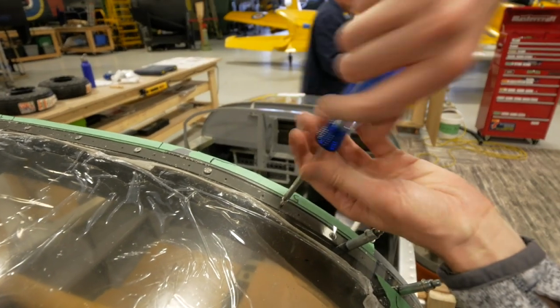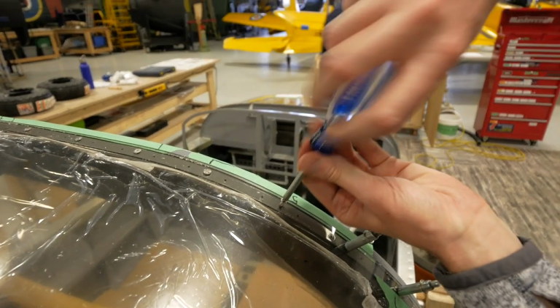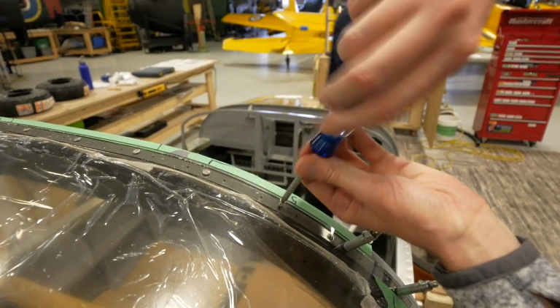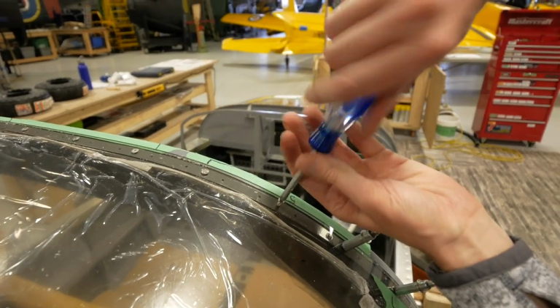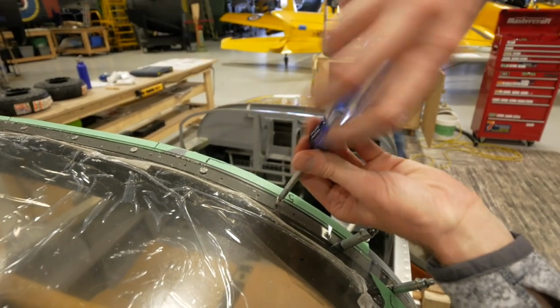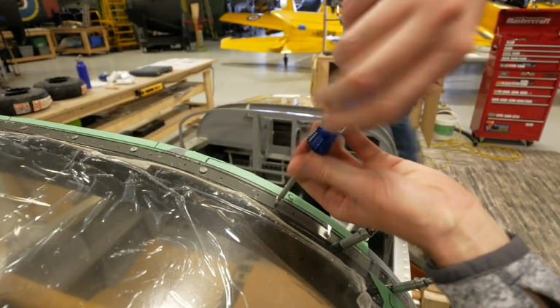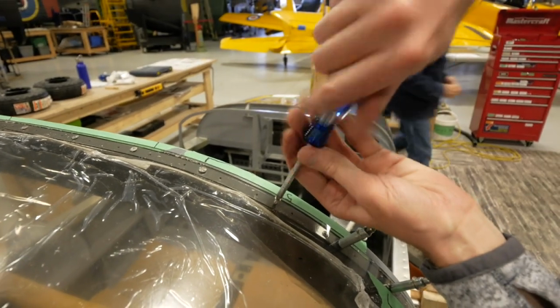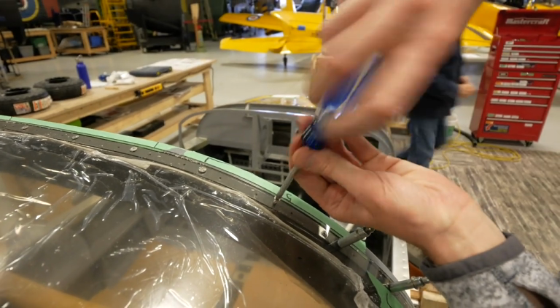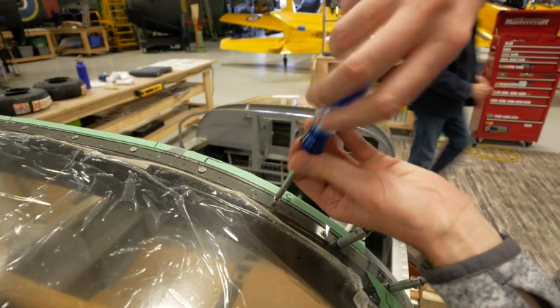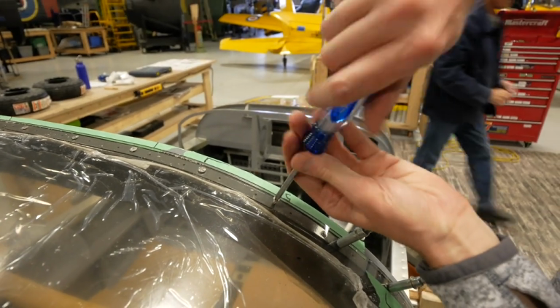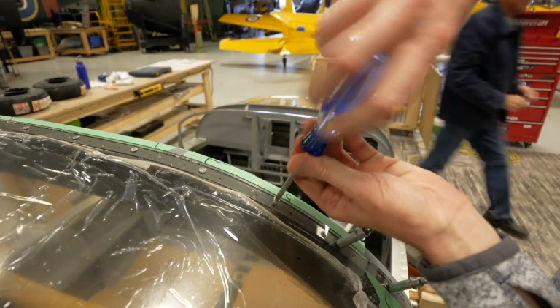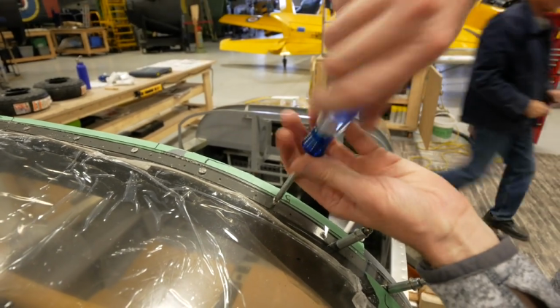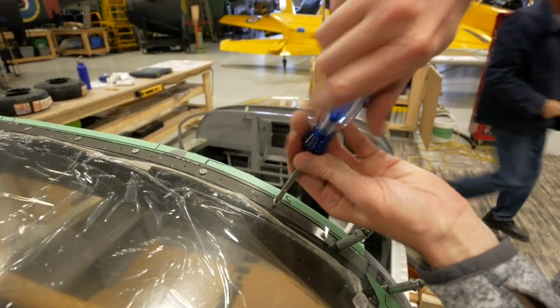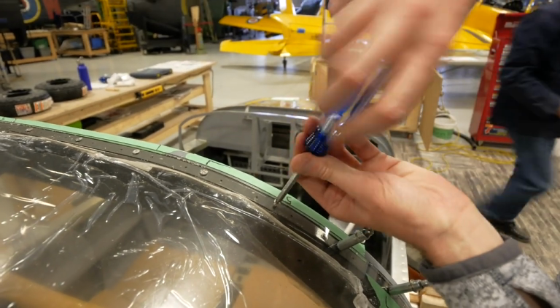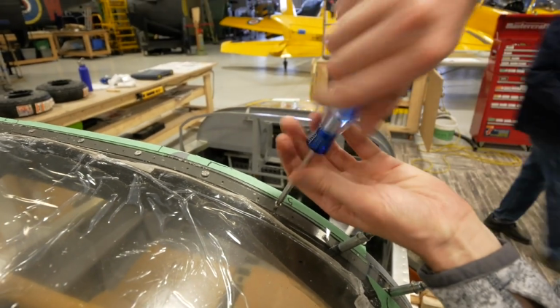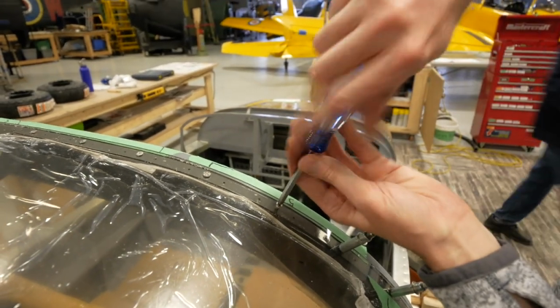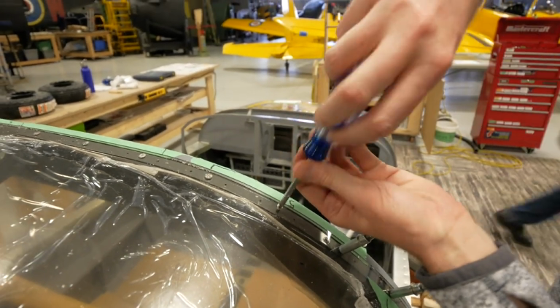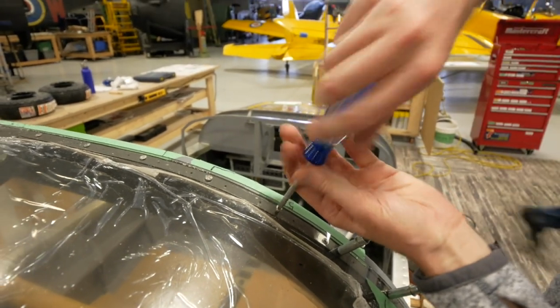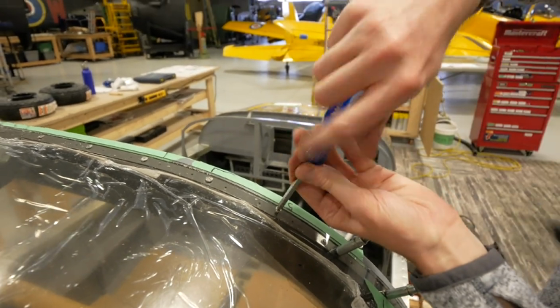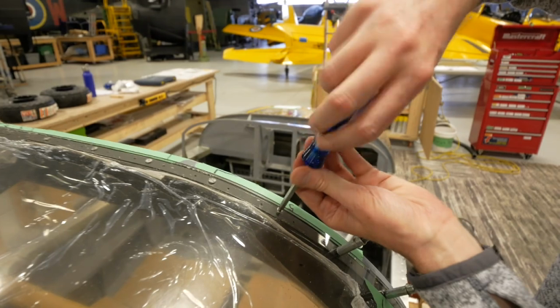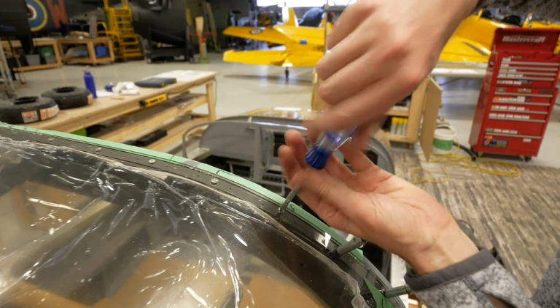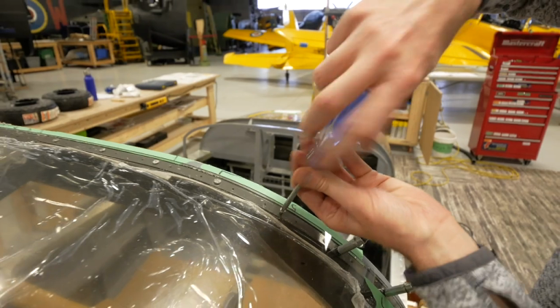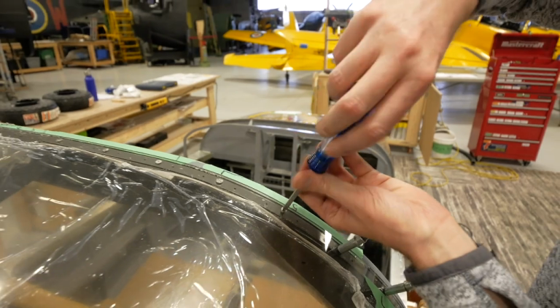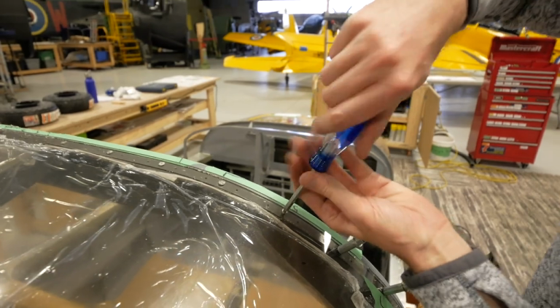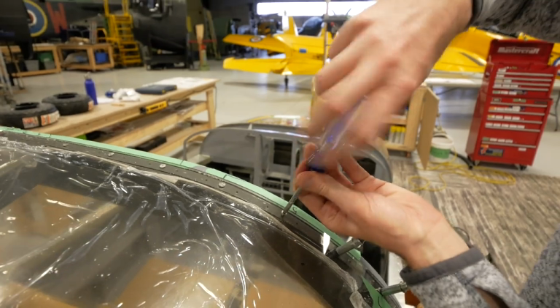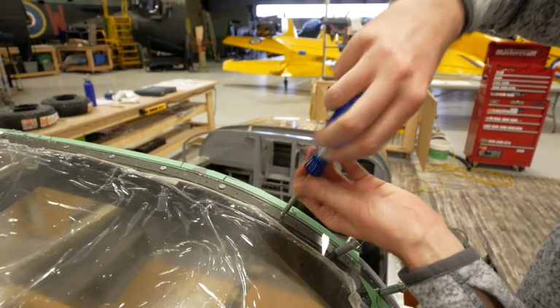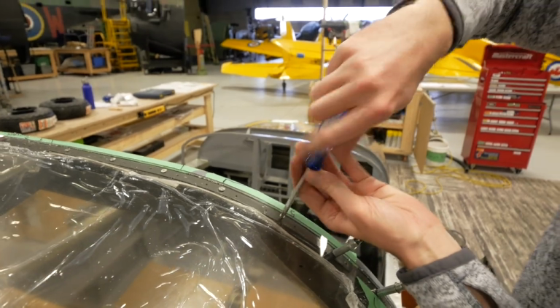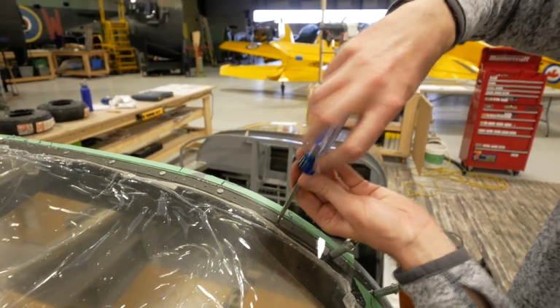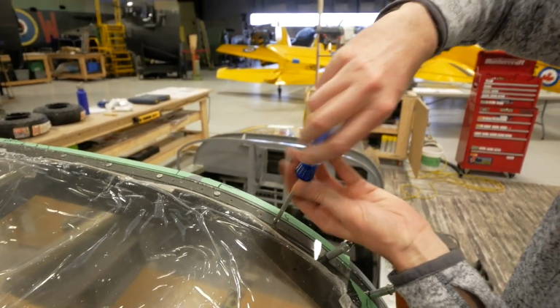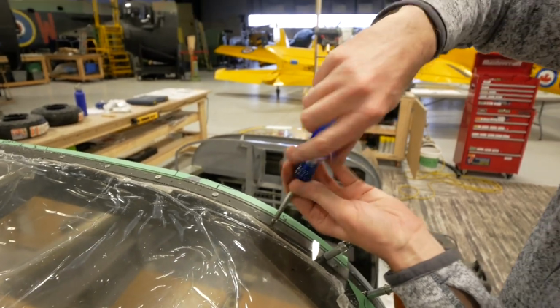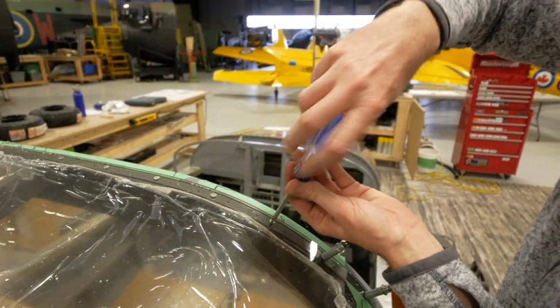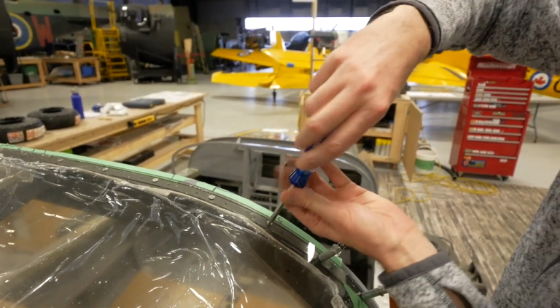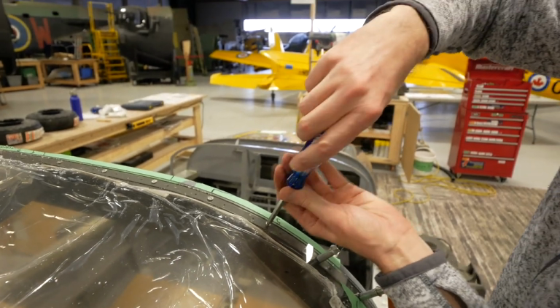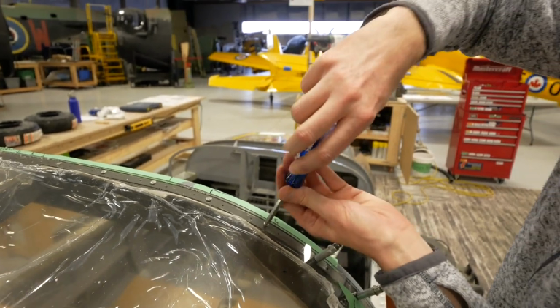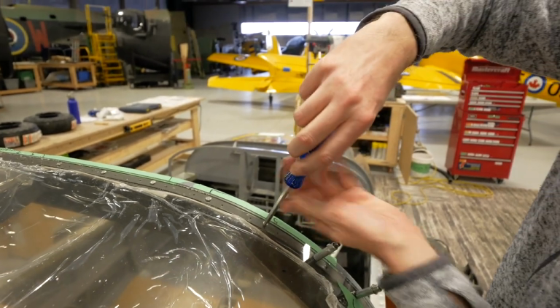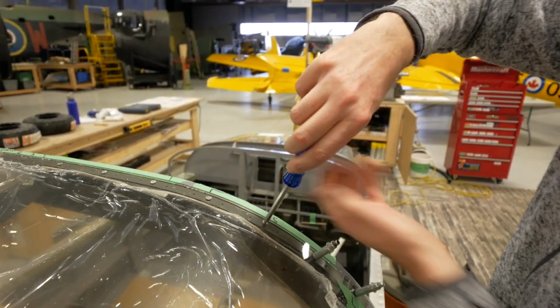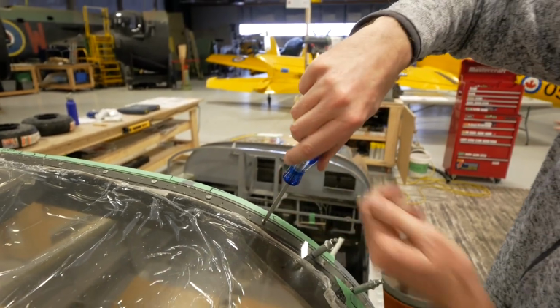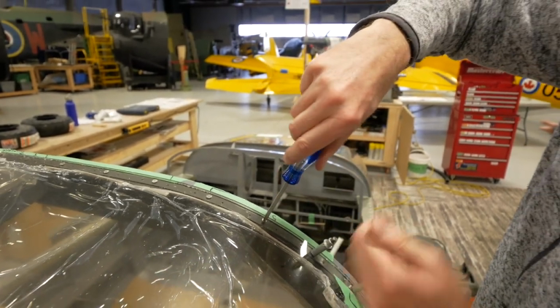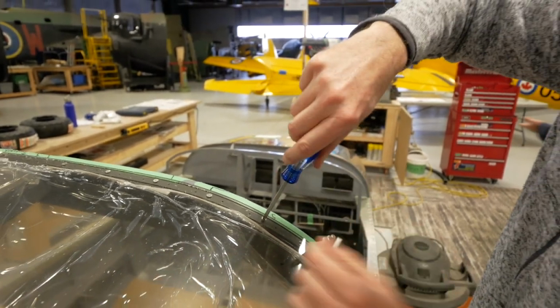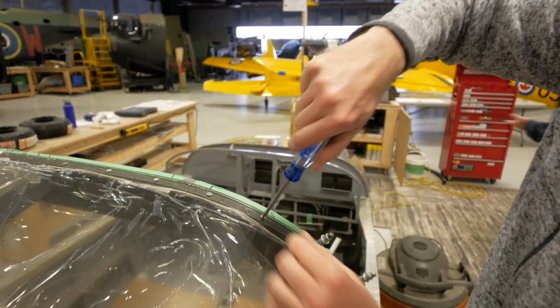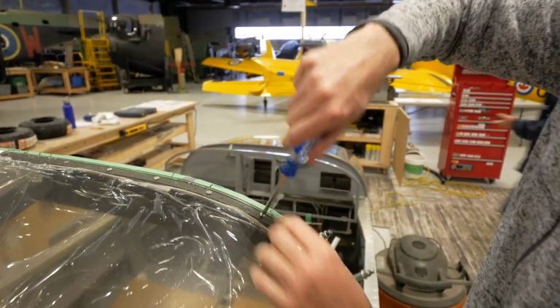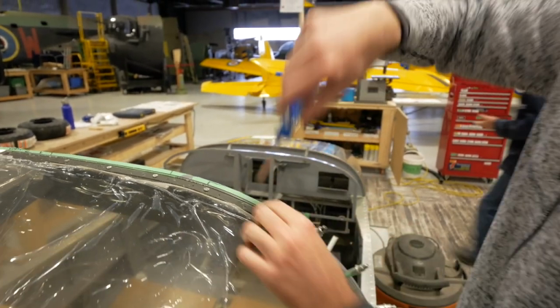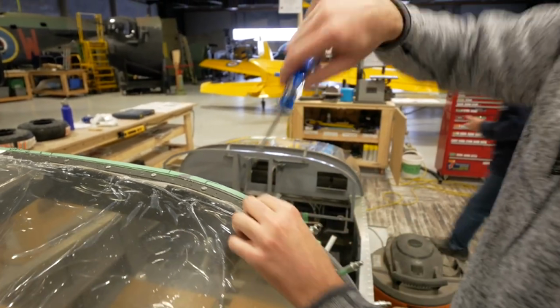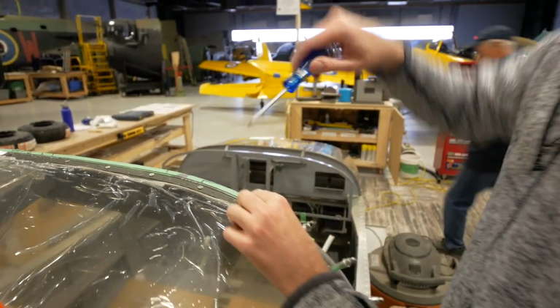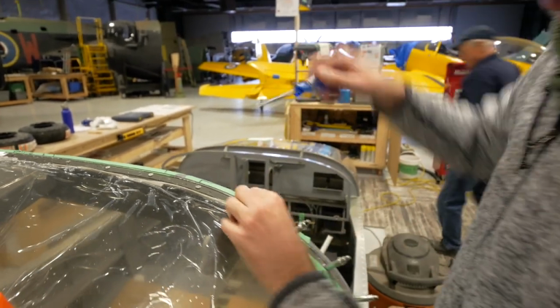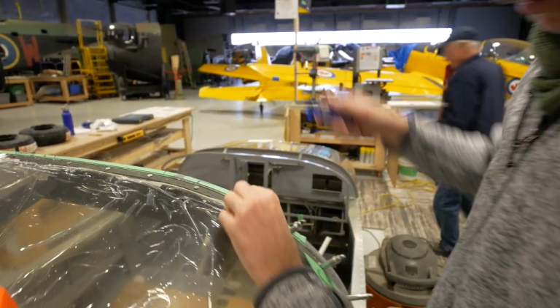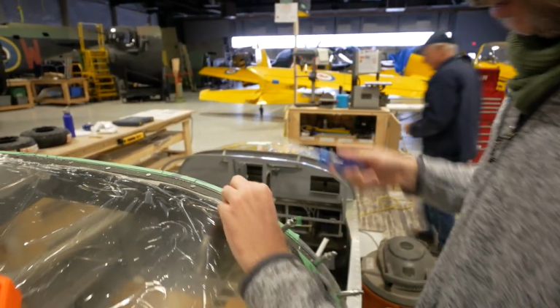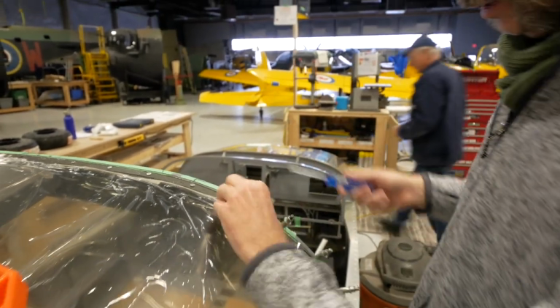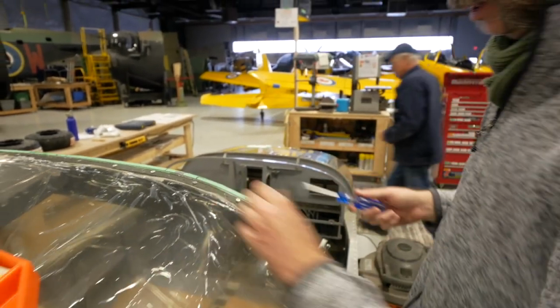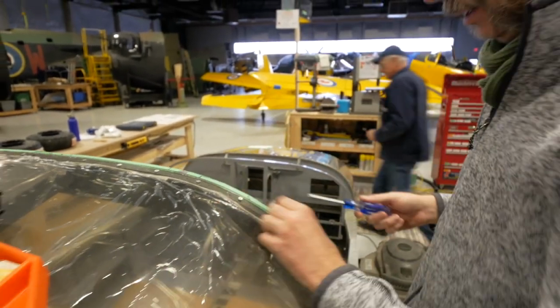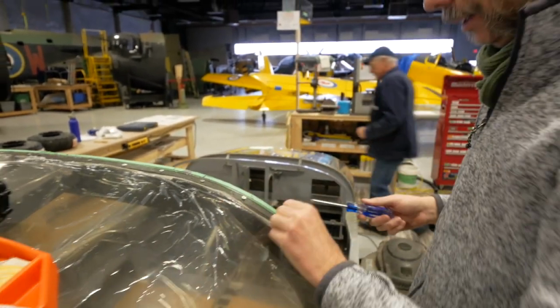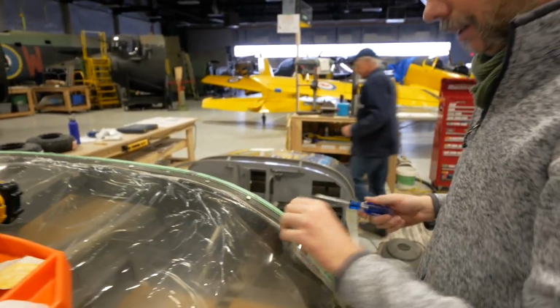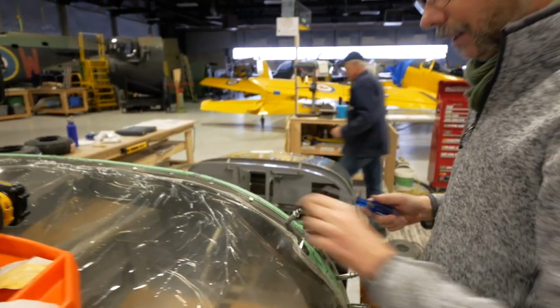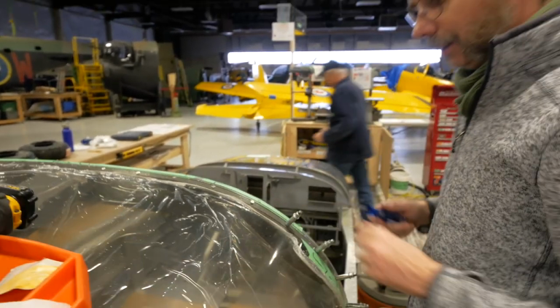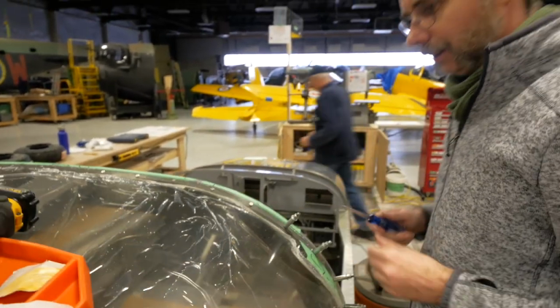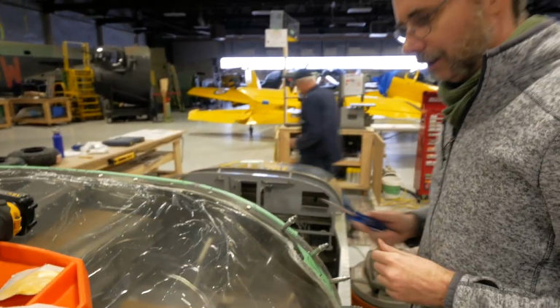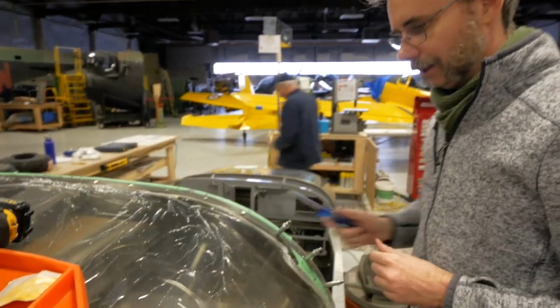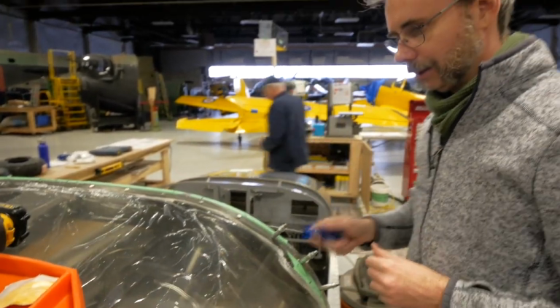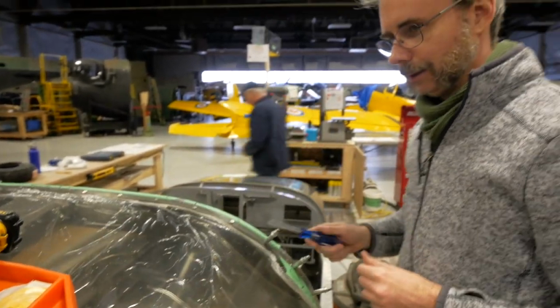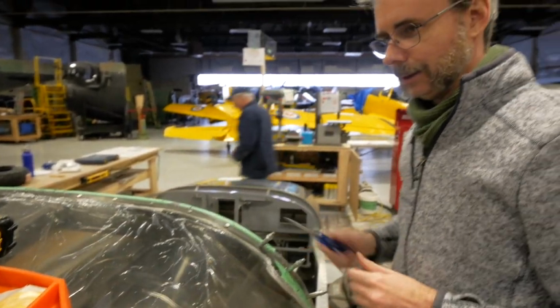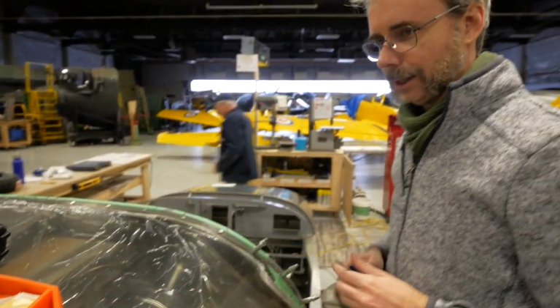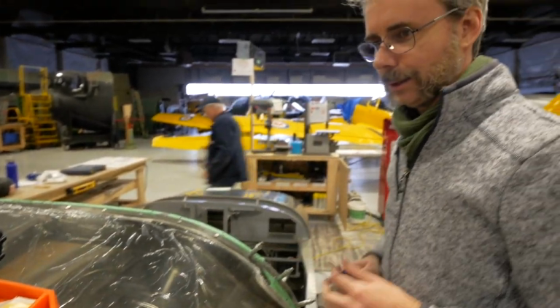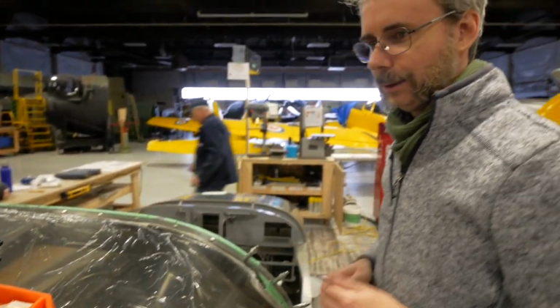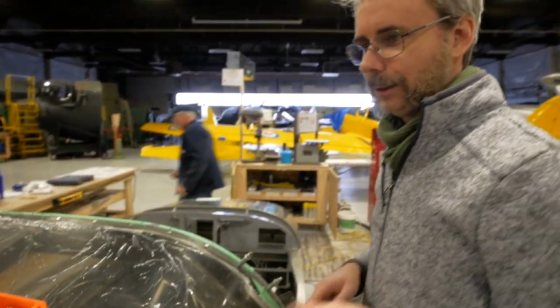This one is standing by to be countersunk, and then we do the next one.